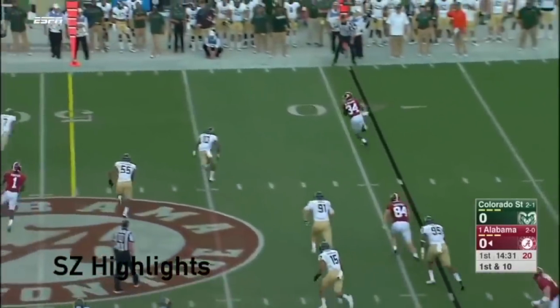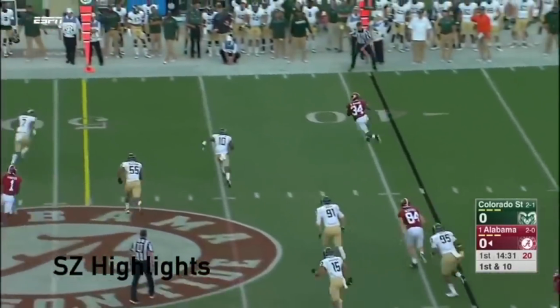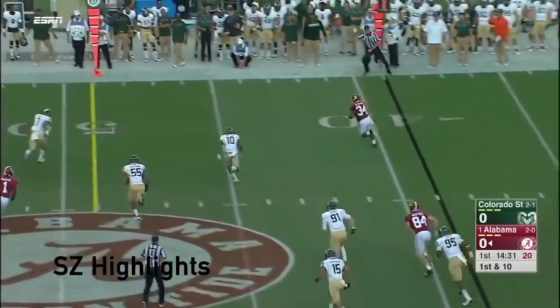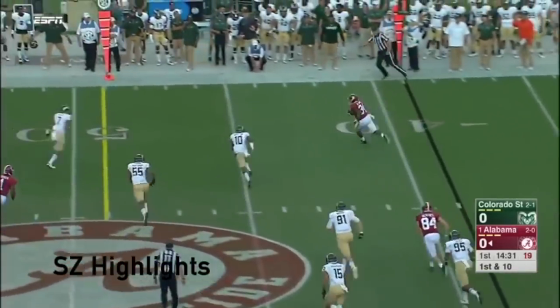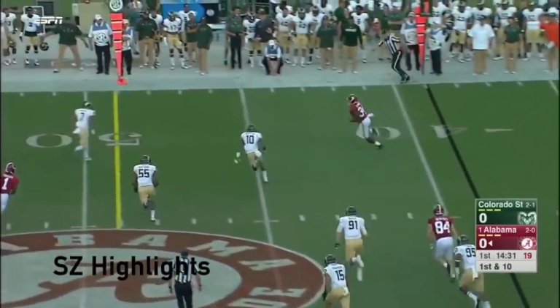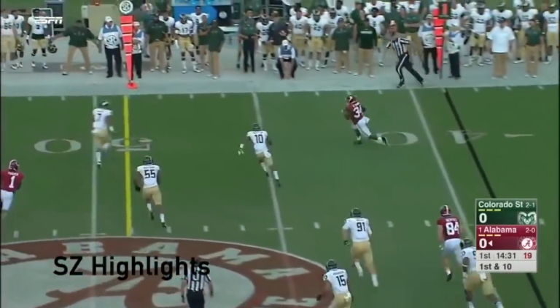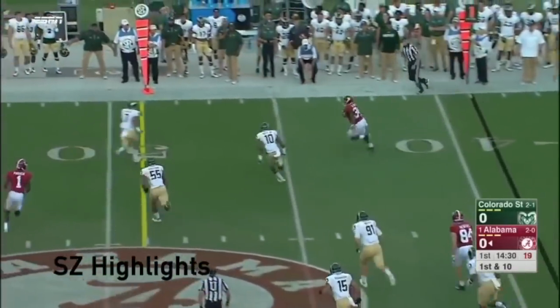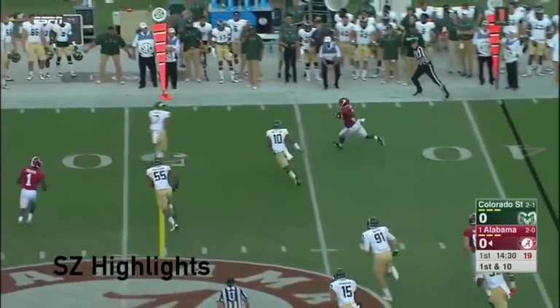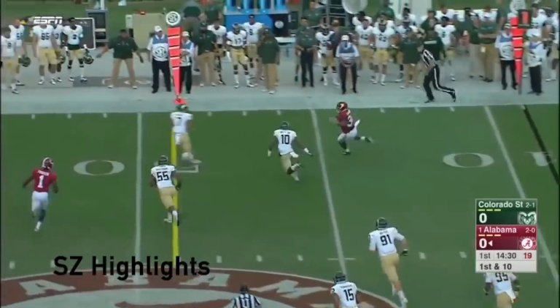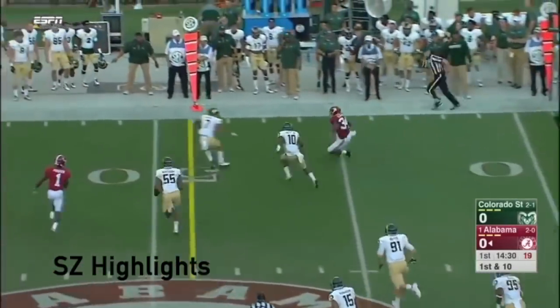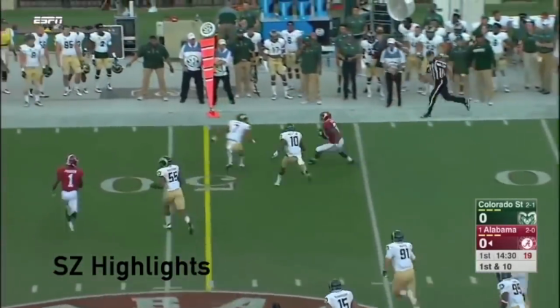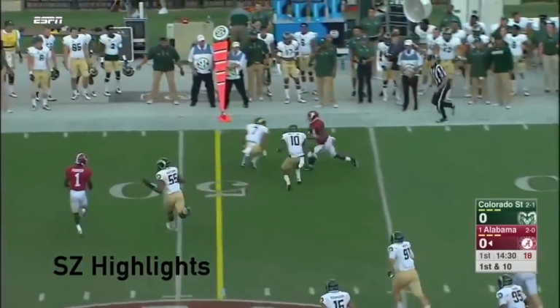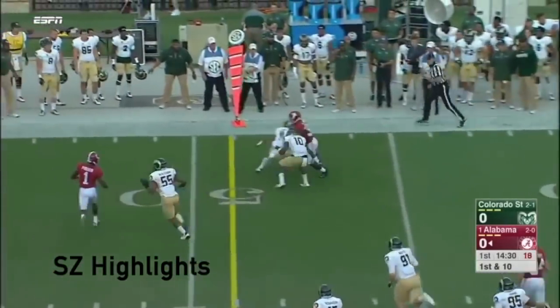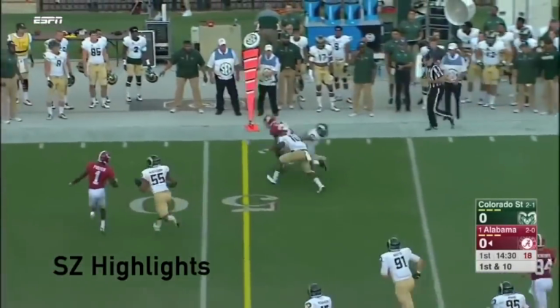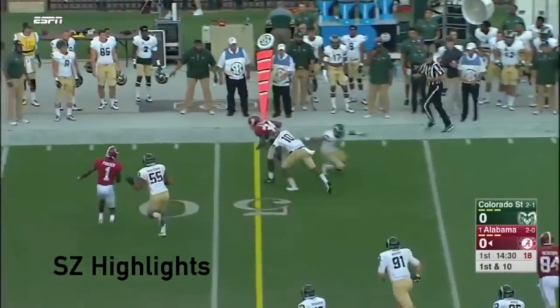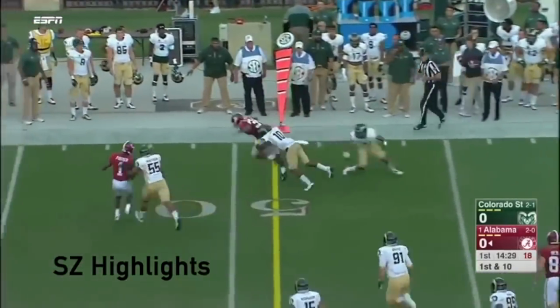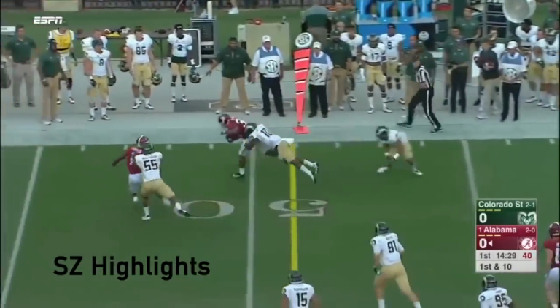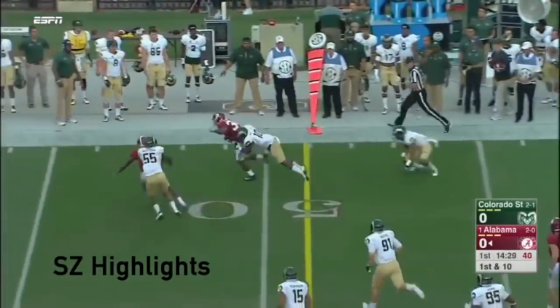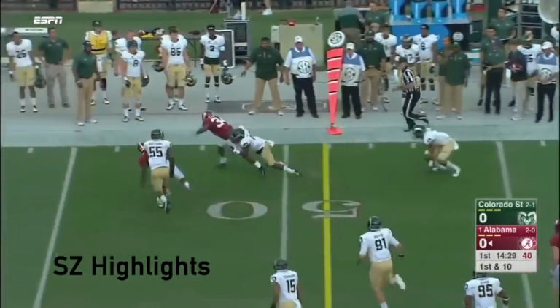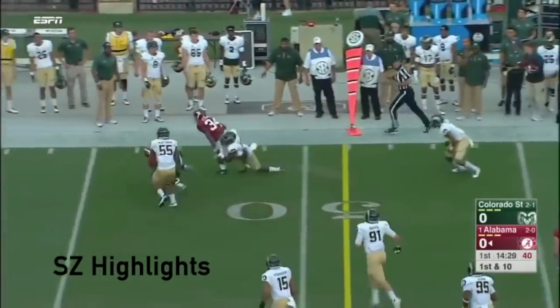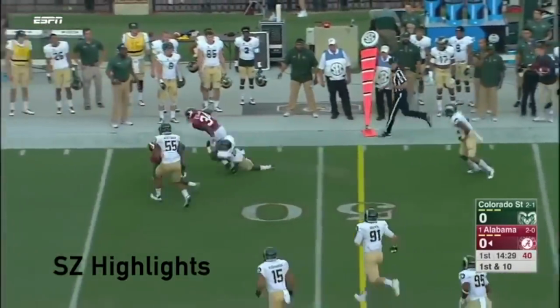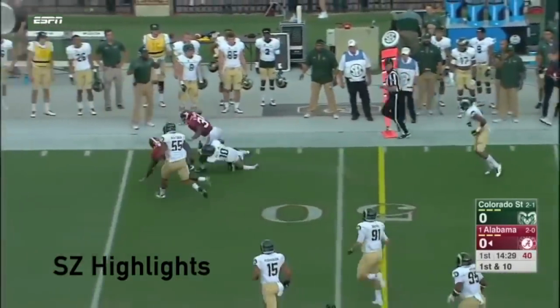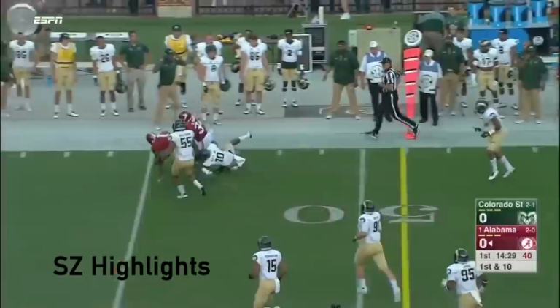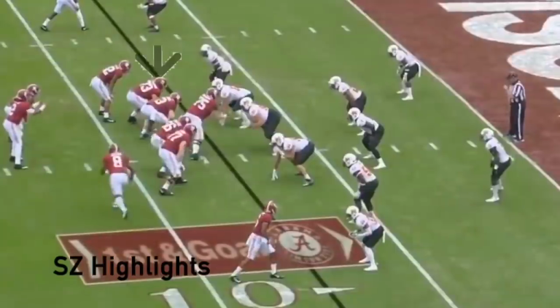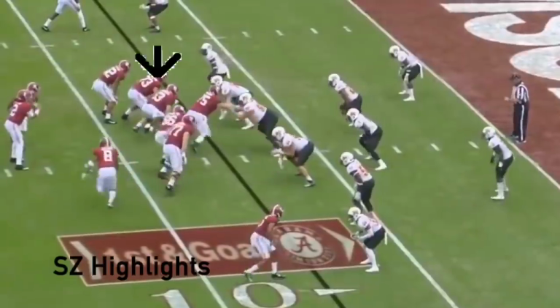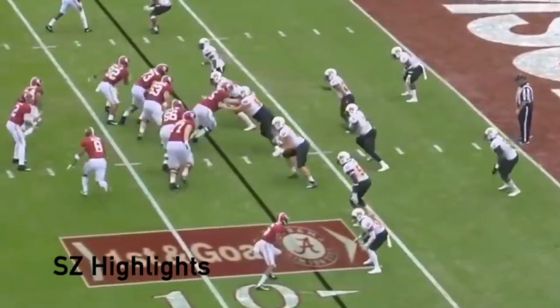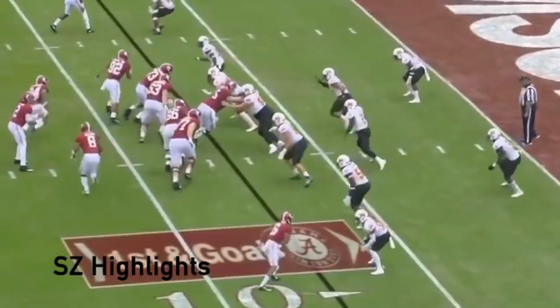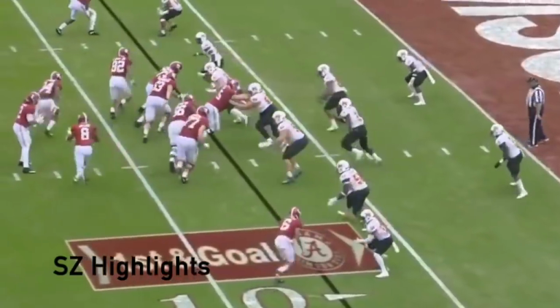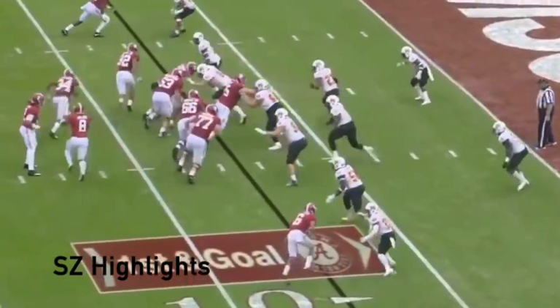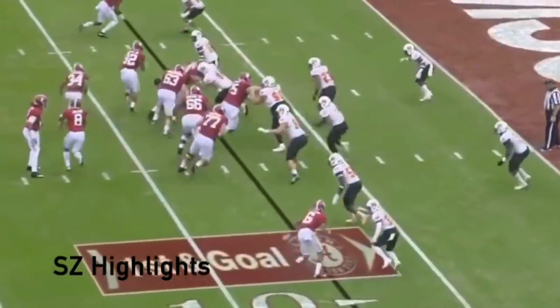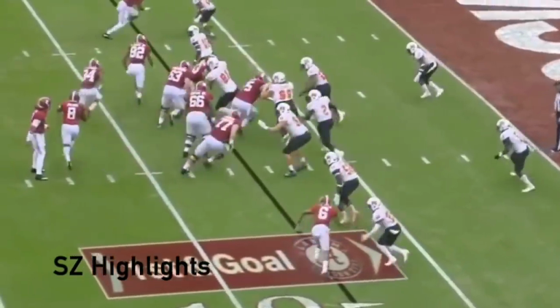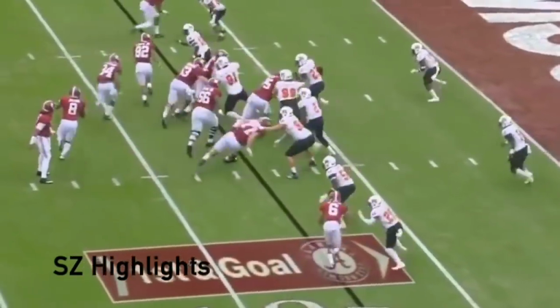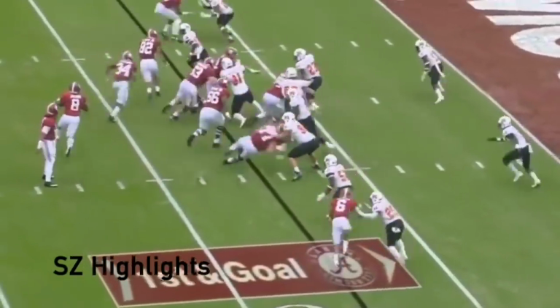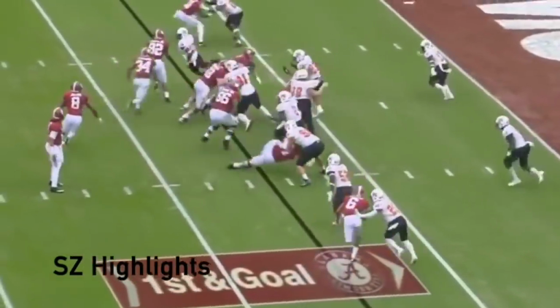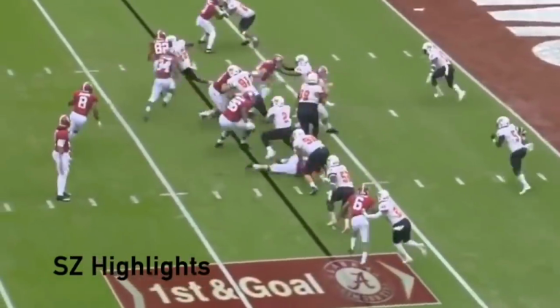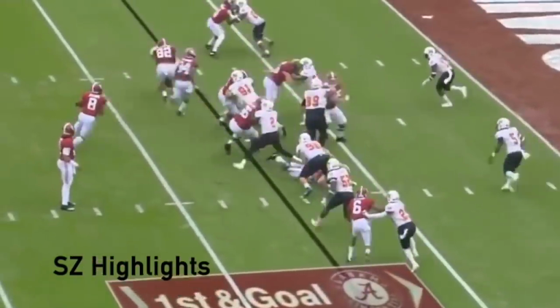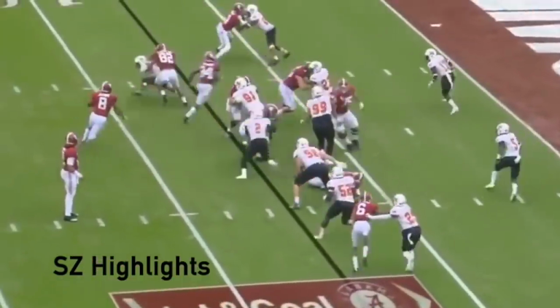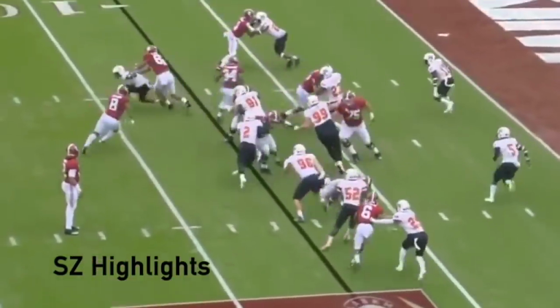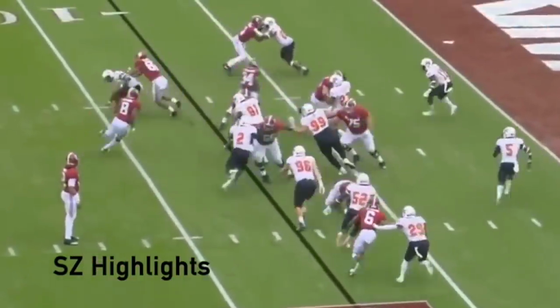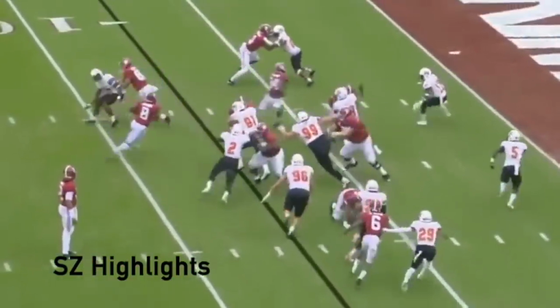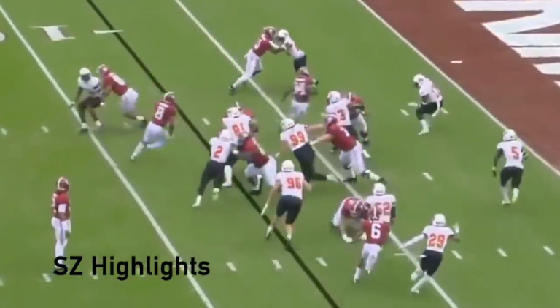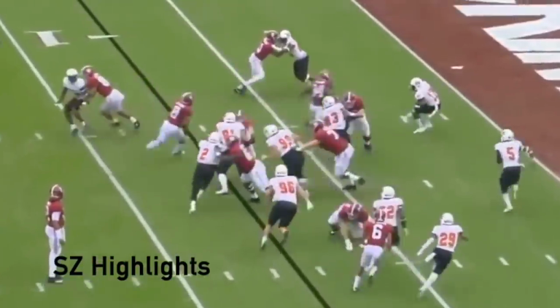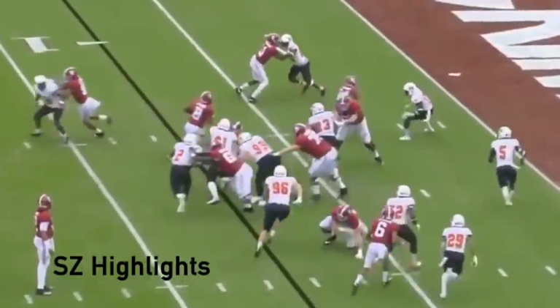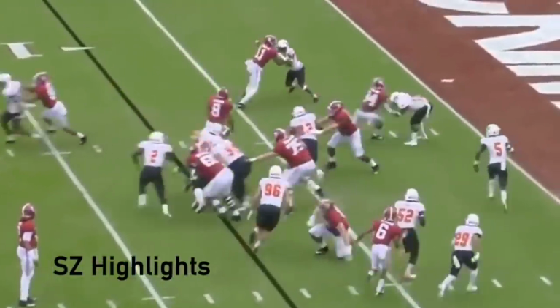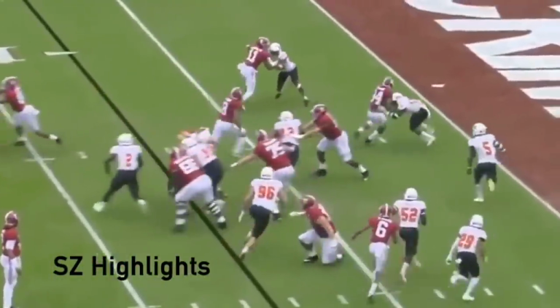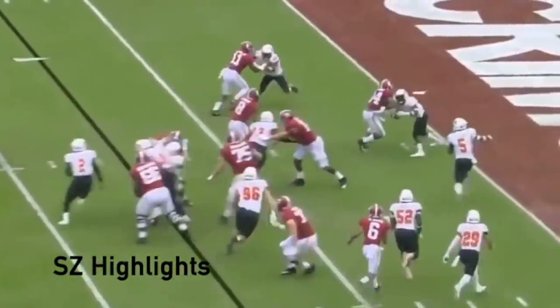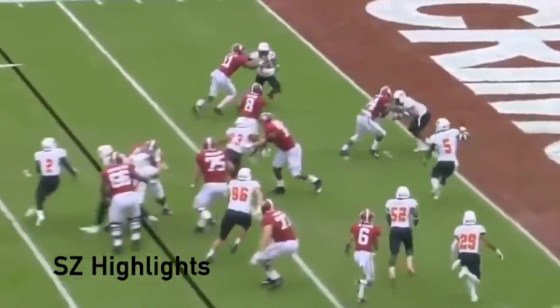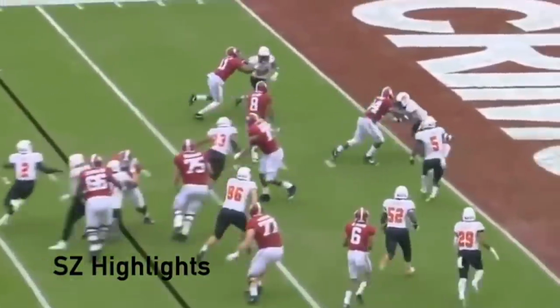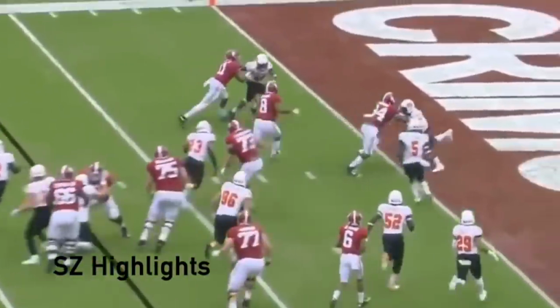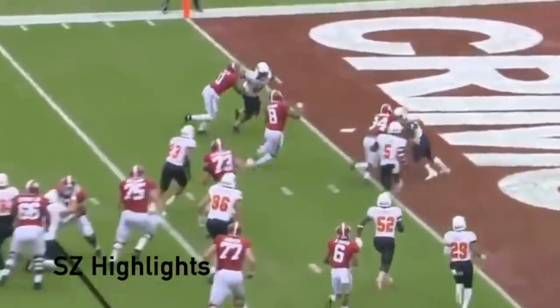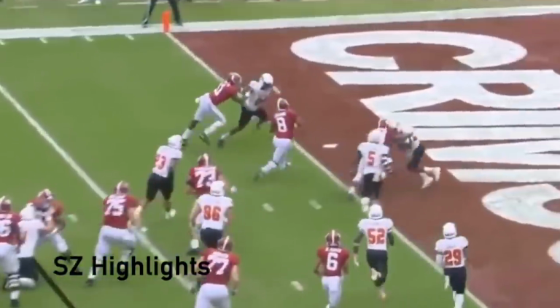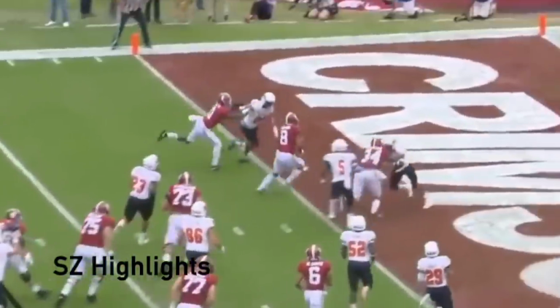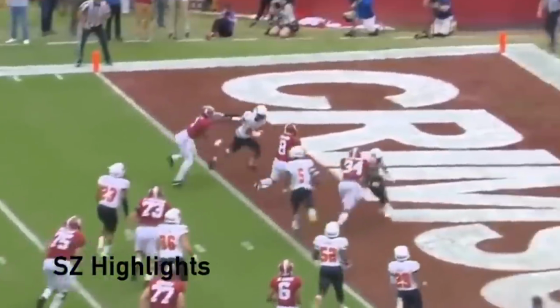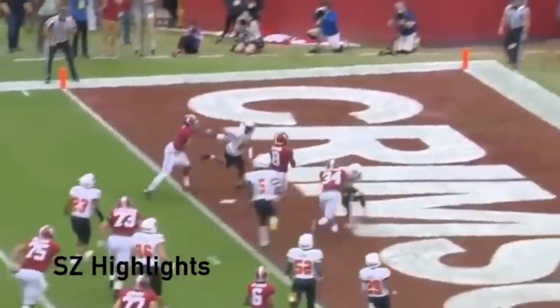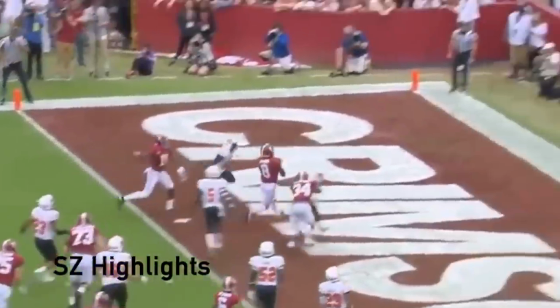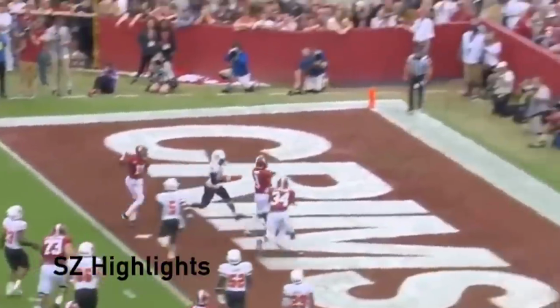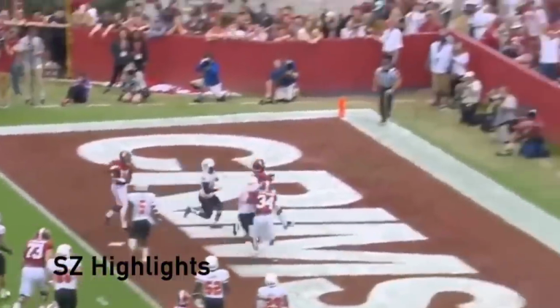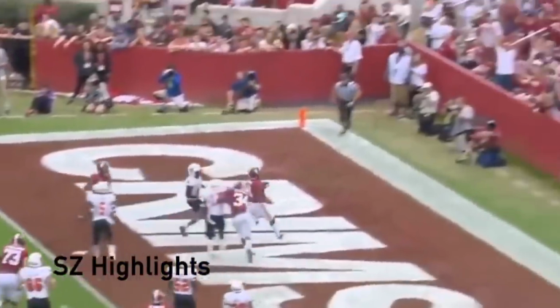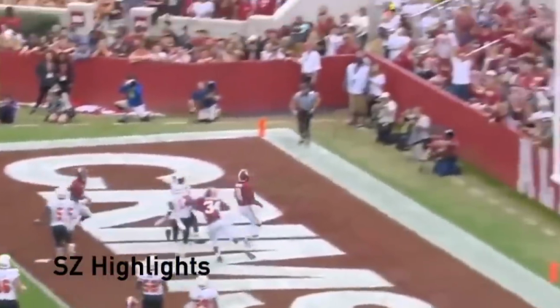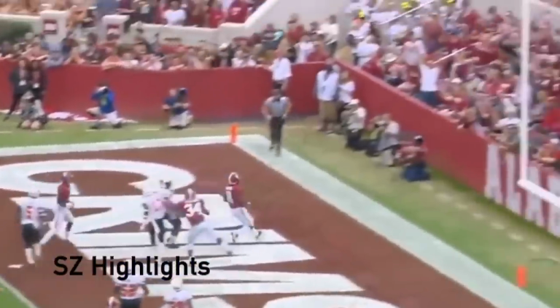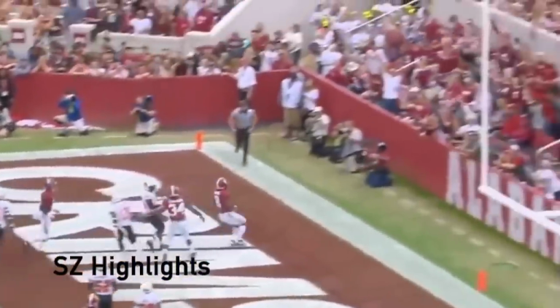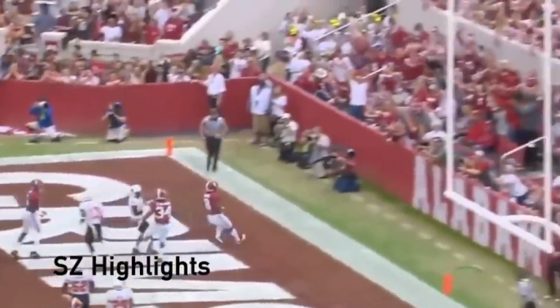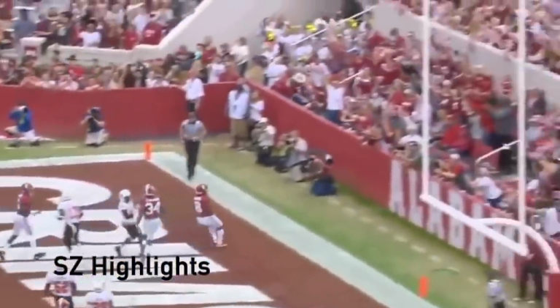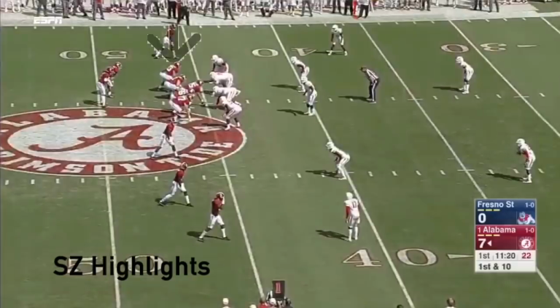Wide open. Harris out of the backfield. Makes the similar scenario. Filling in for Ryan Kelly against A&M his freshman year. Jacobs in.